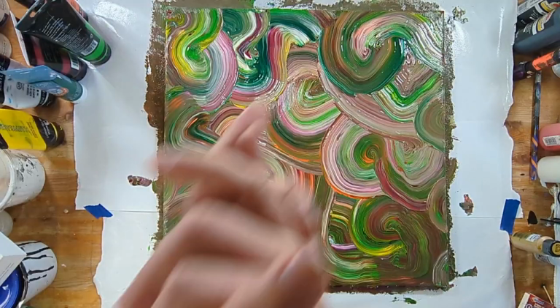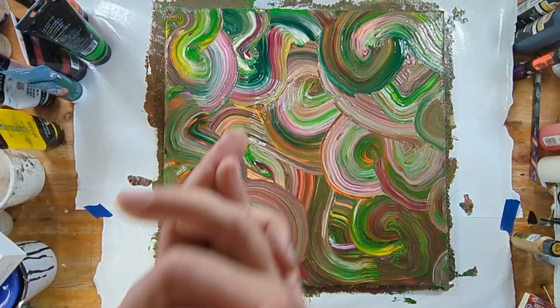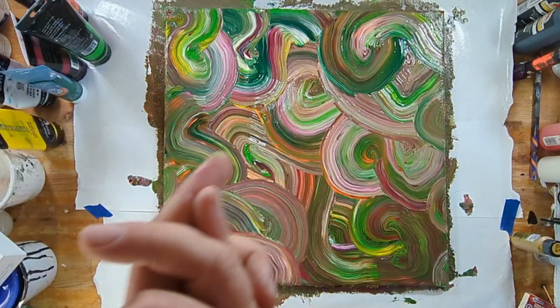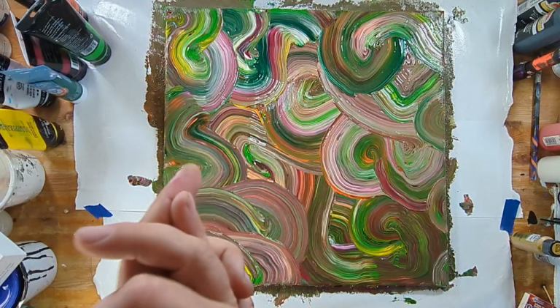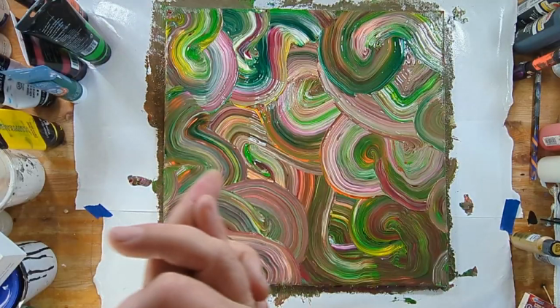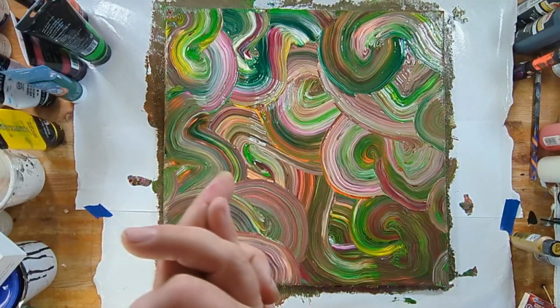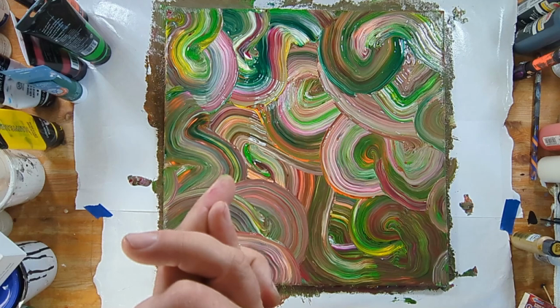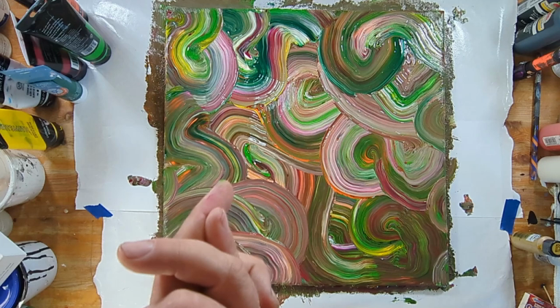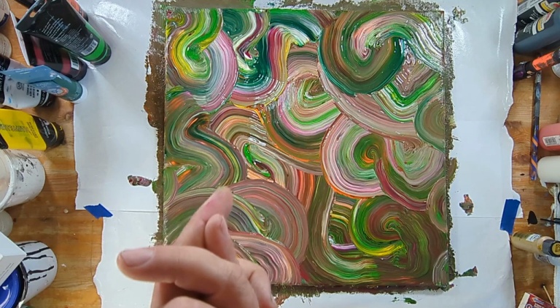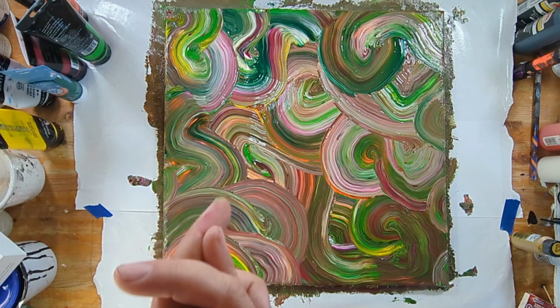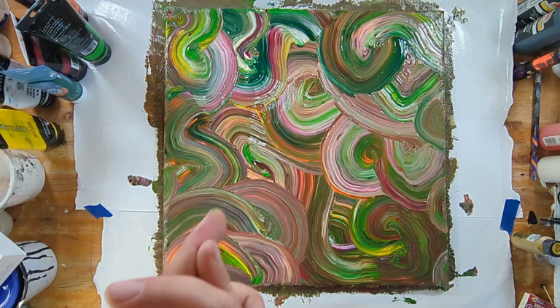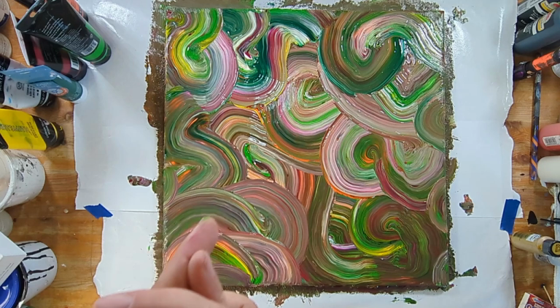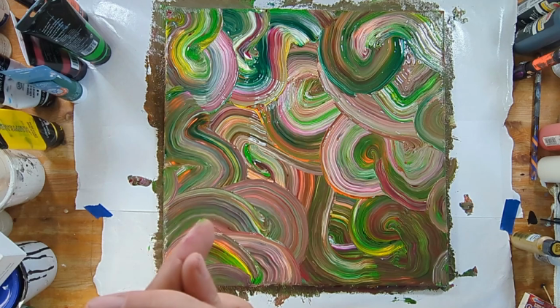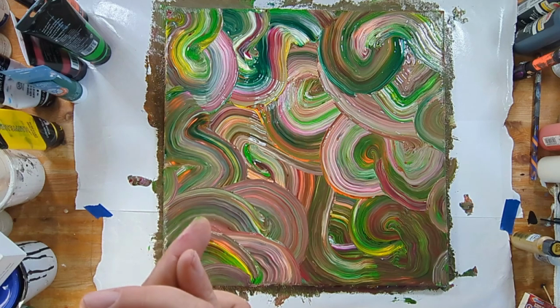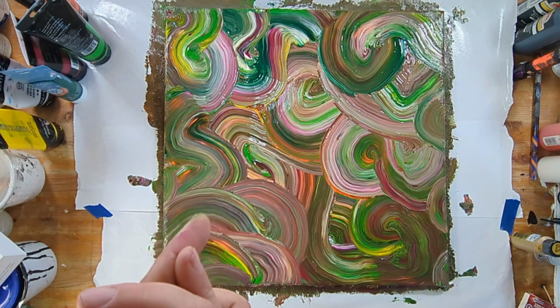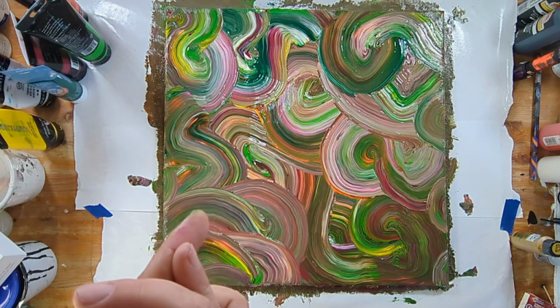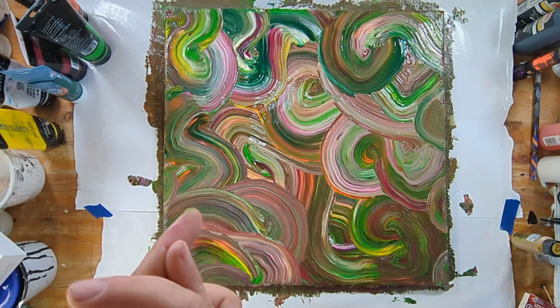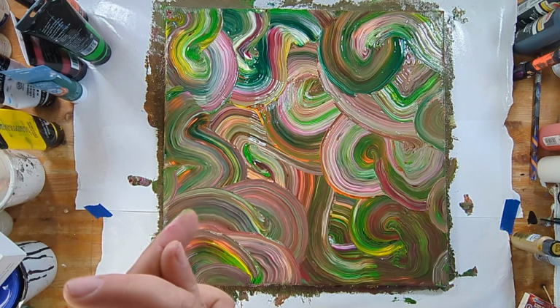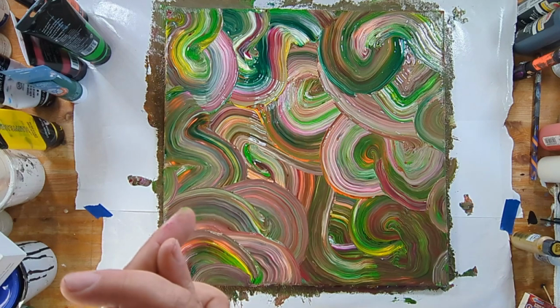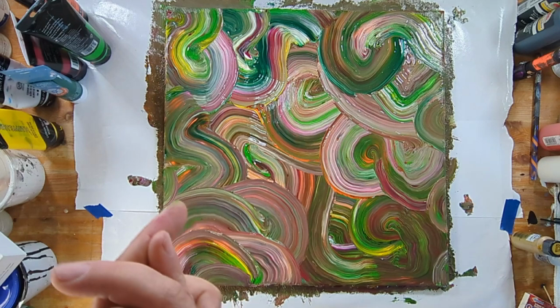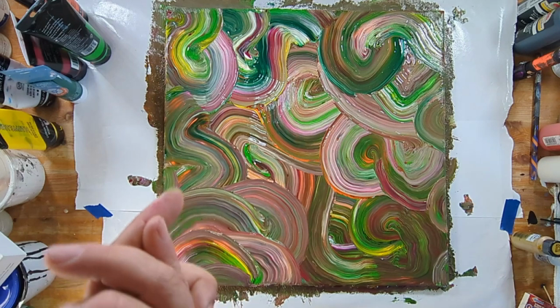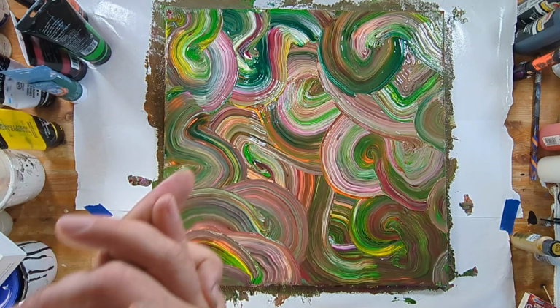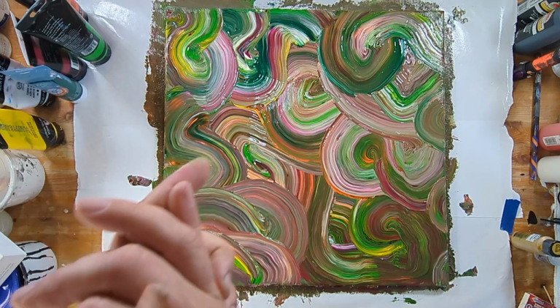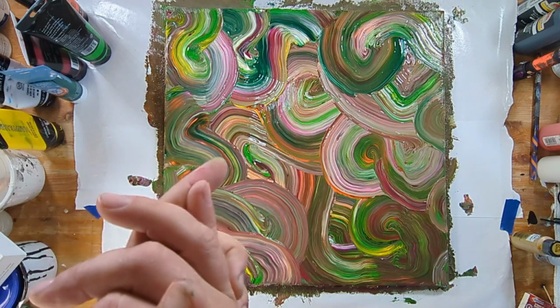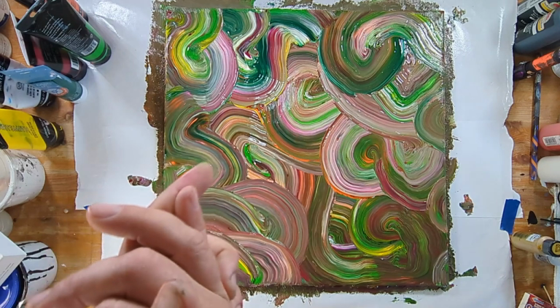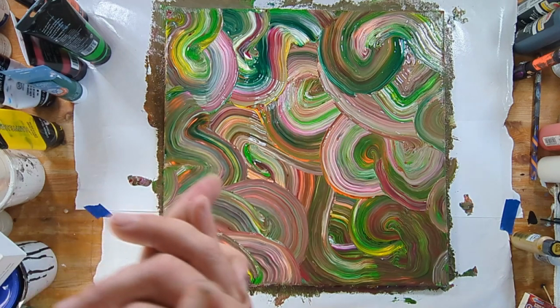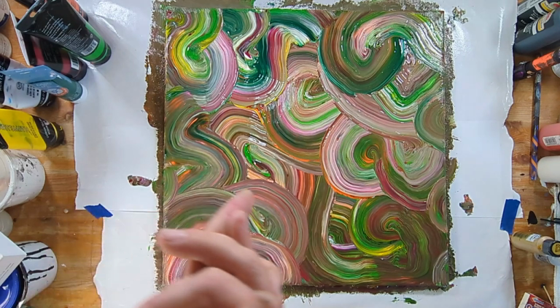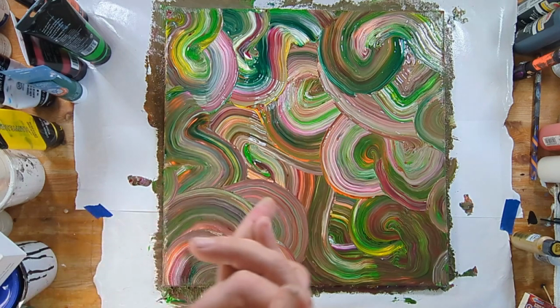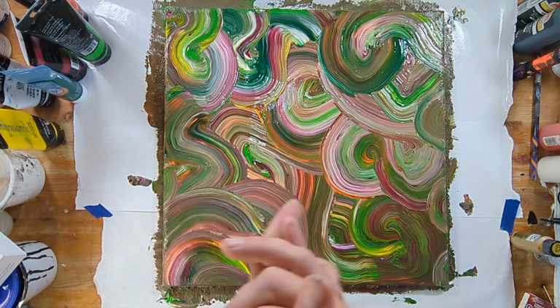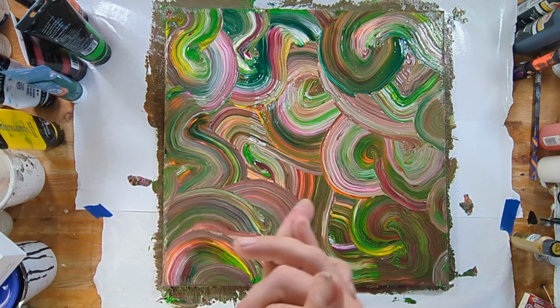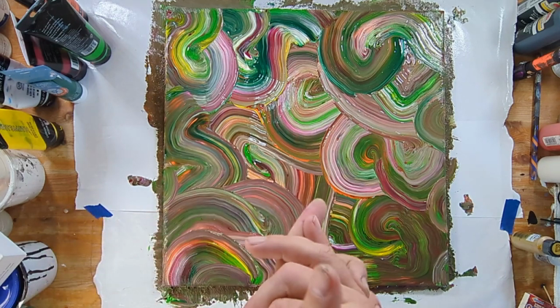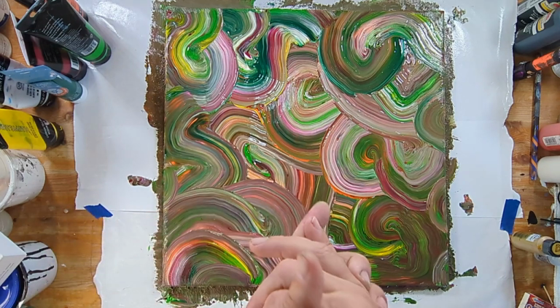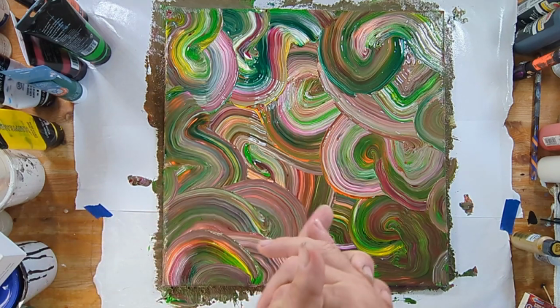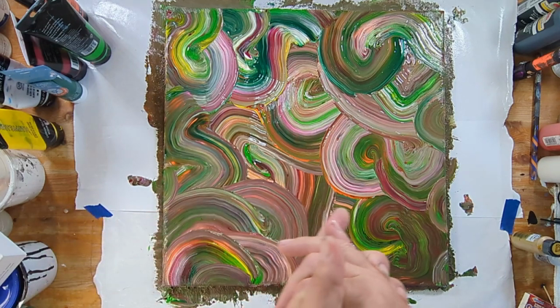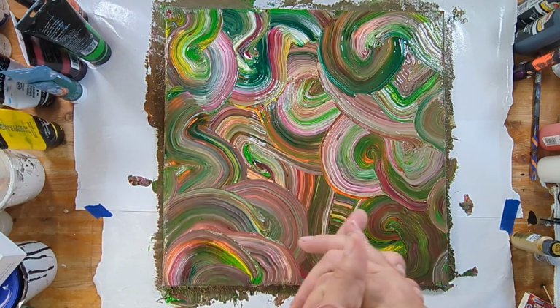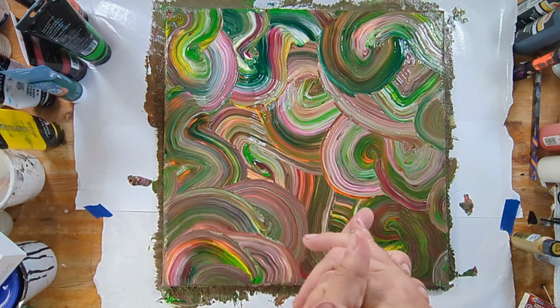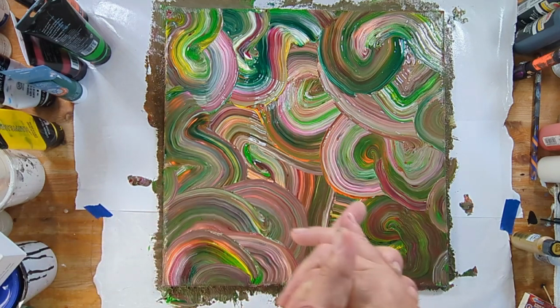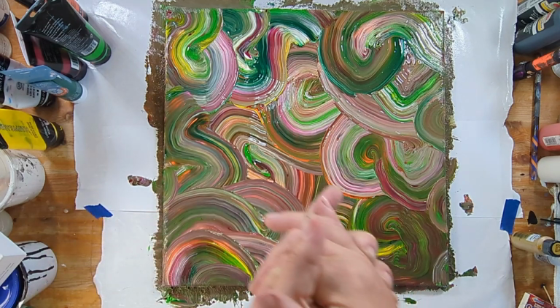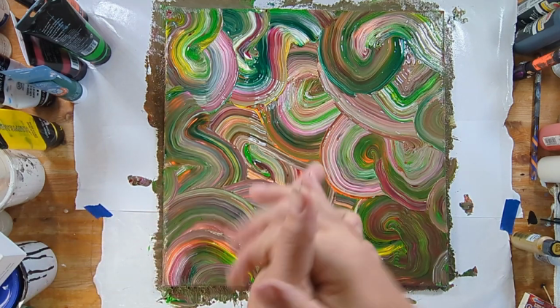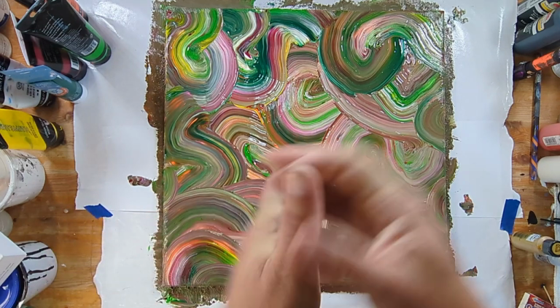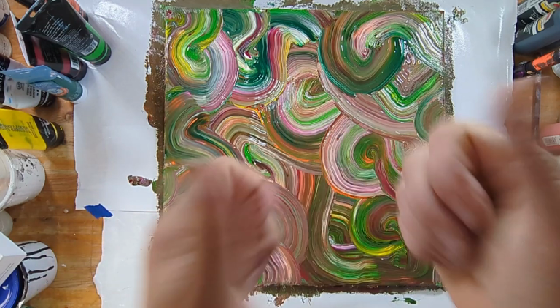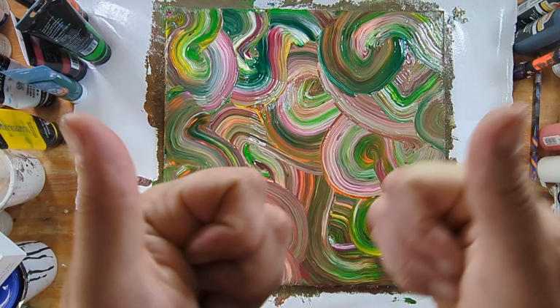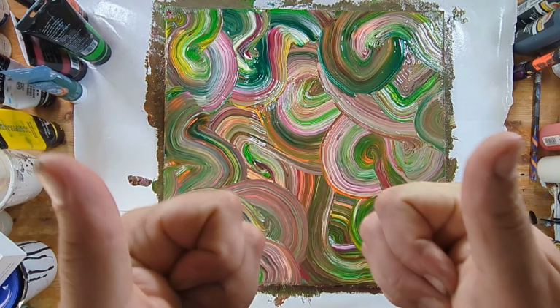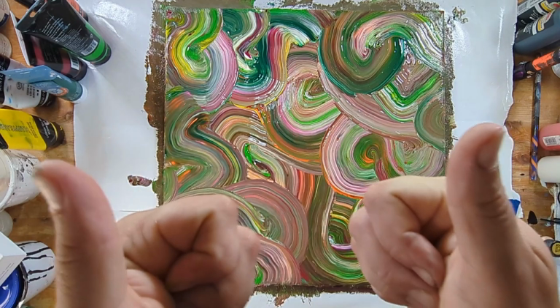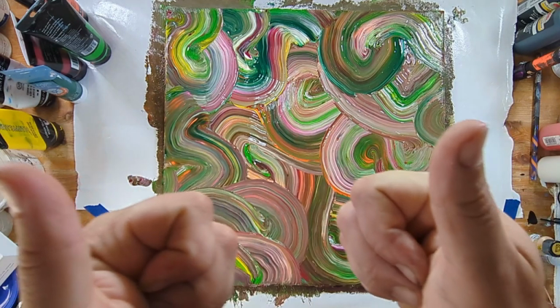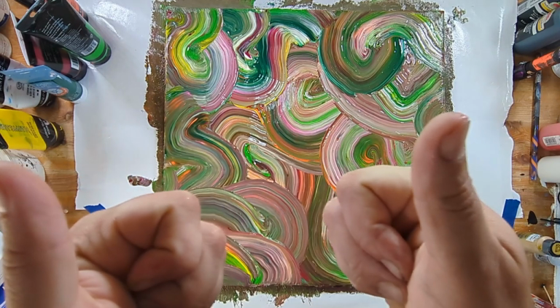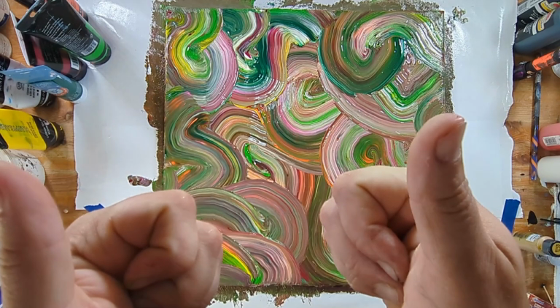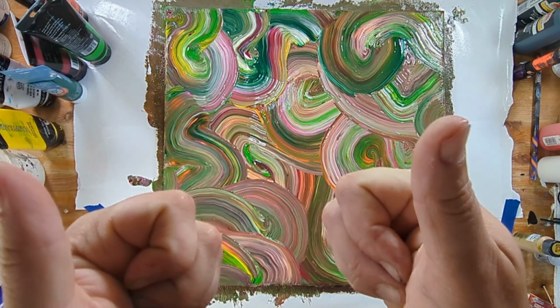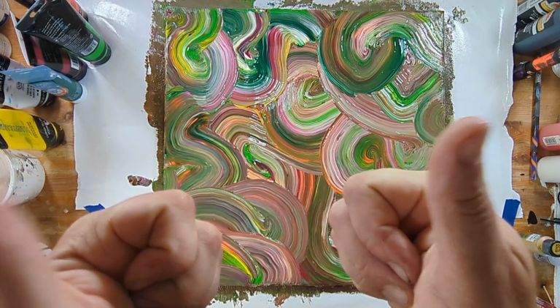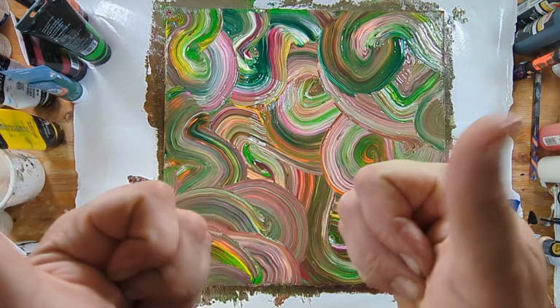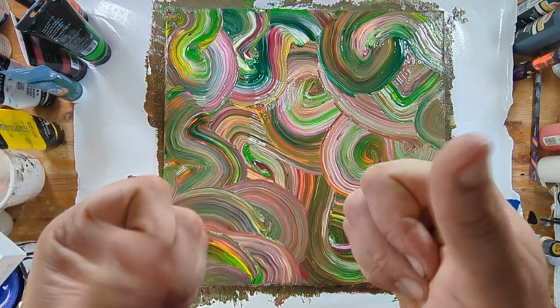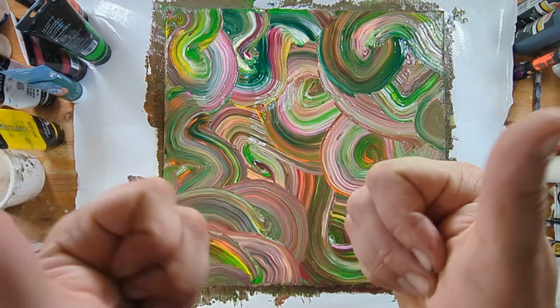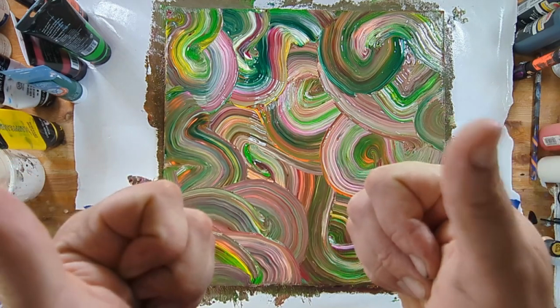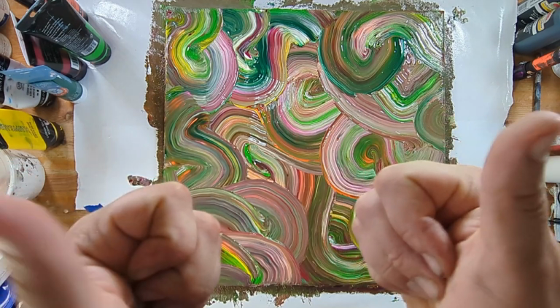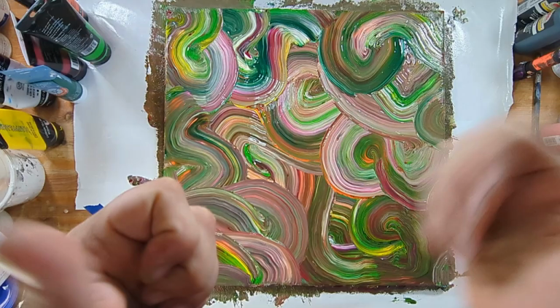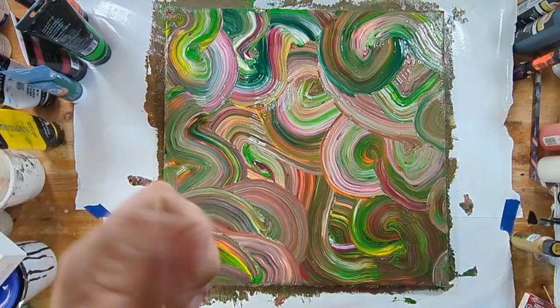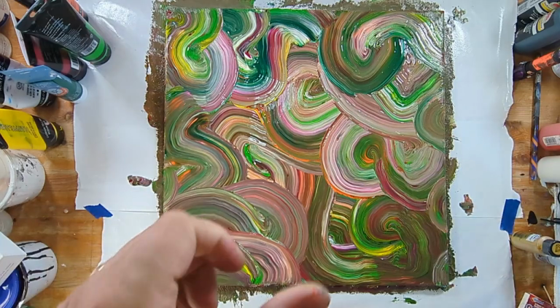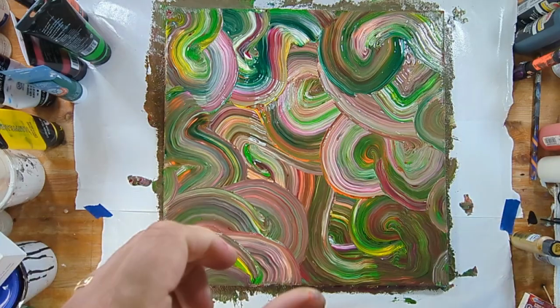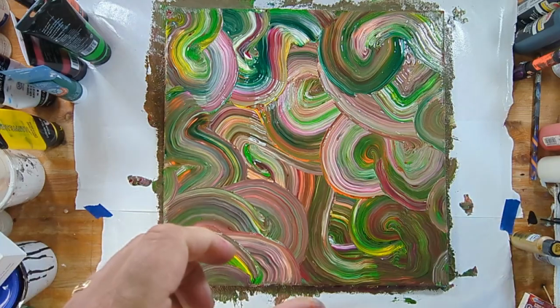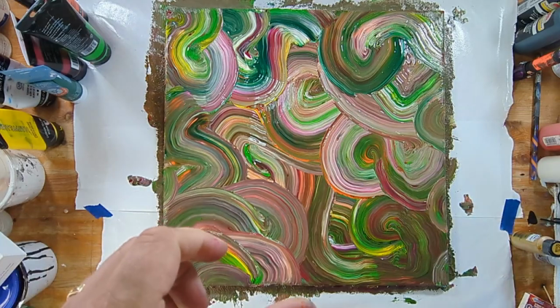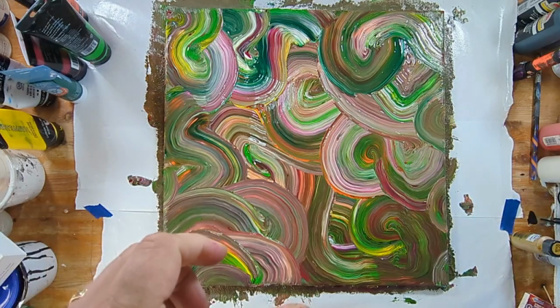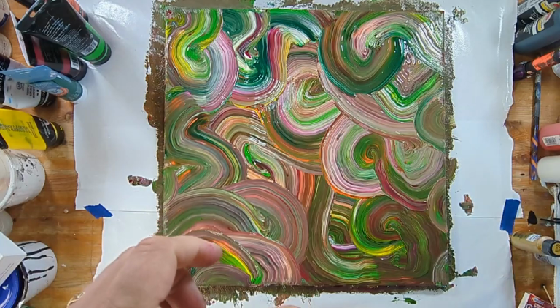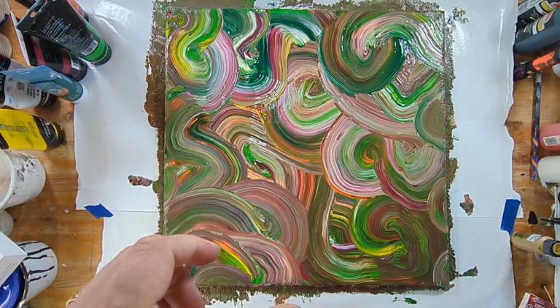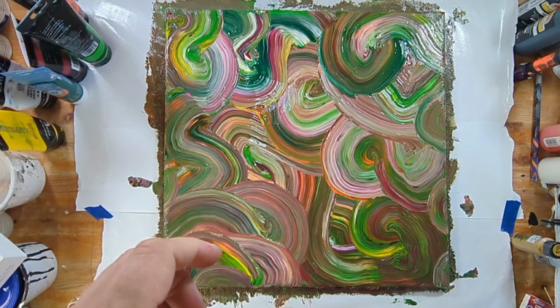Thank you for watching. Let's see how this dries. Take care.